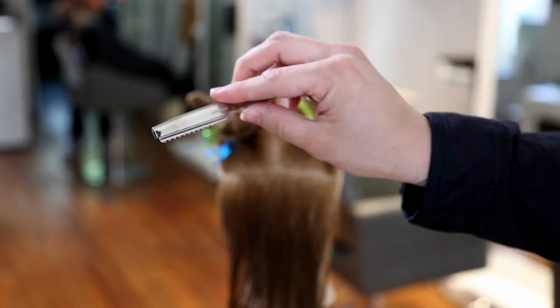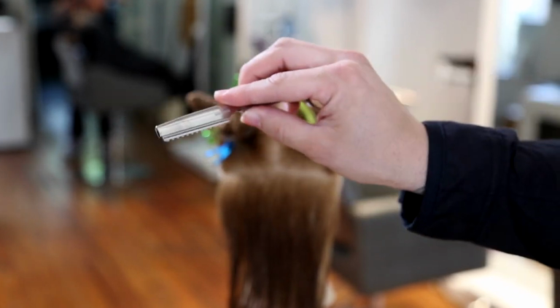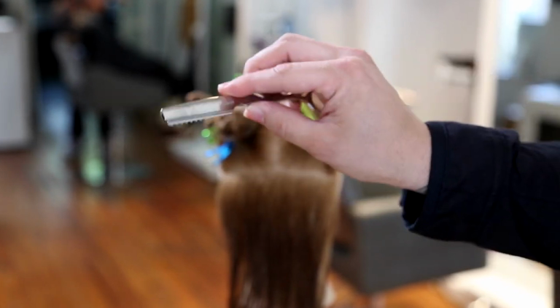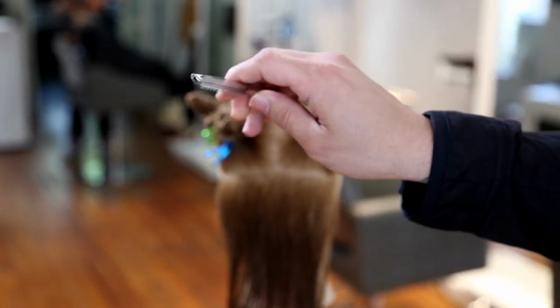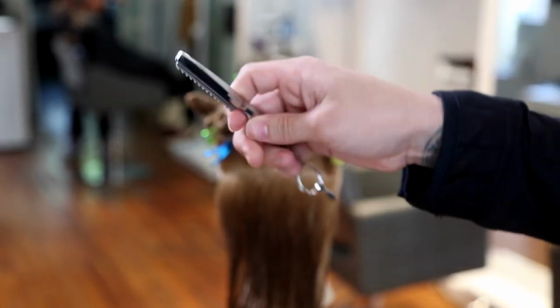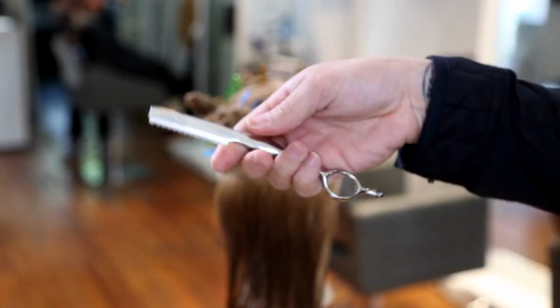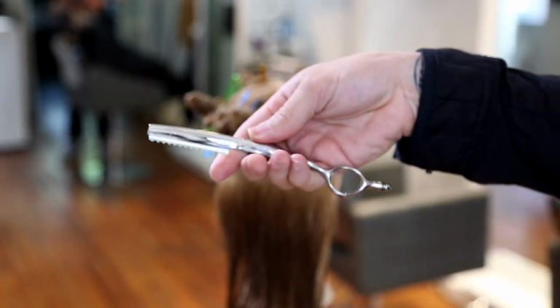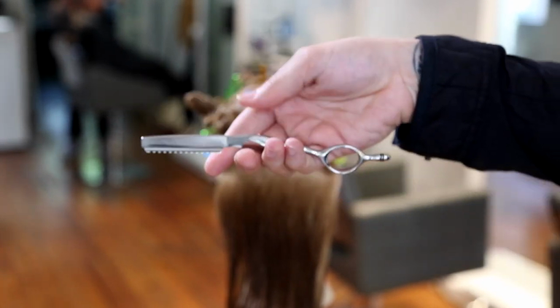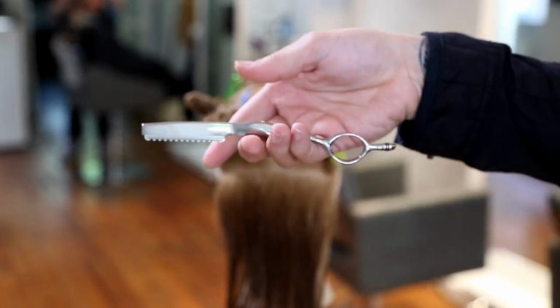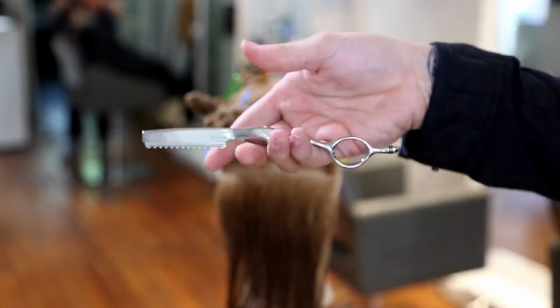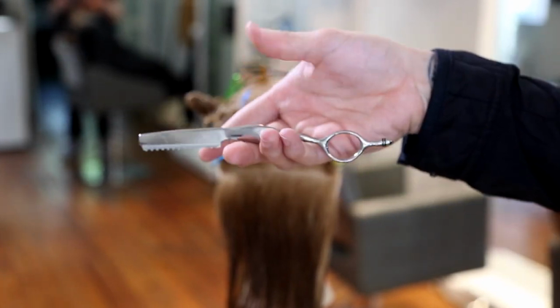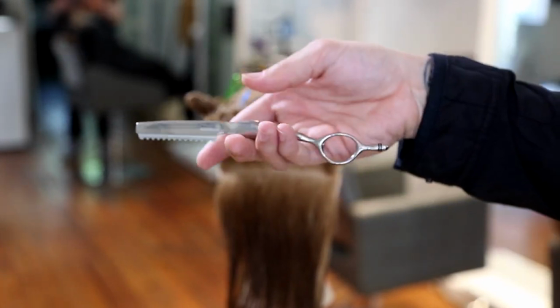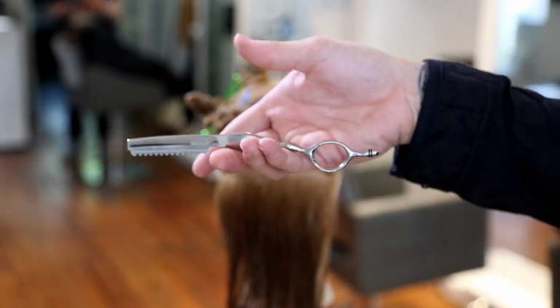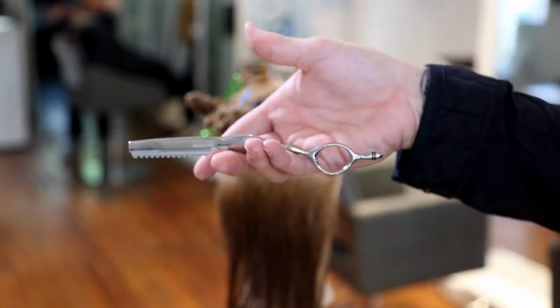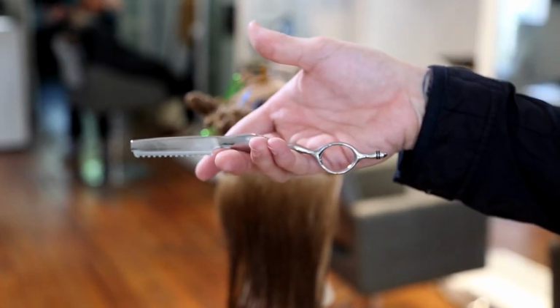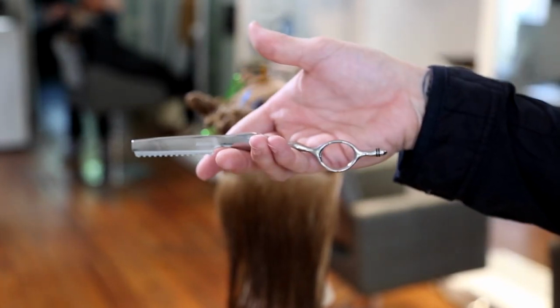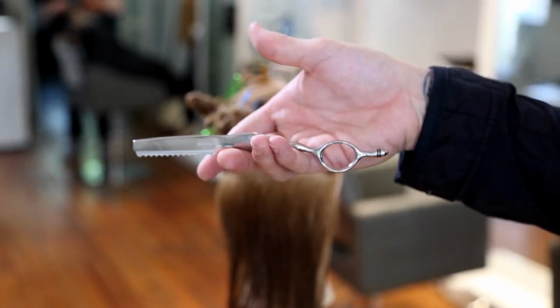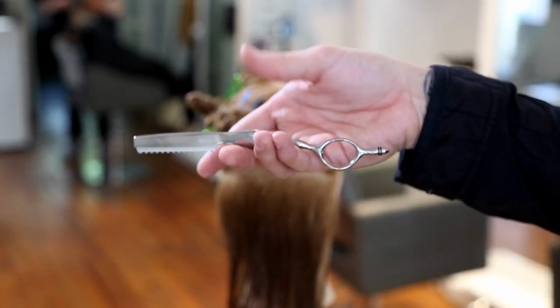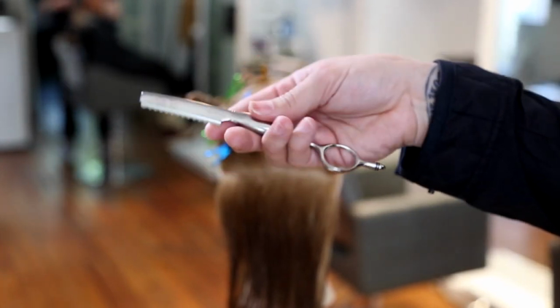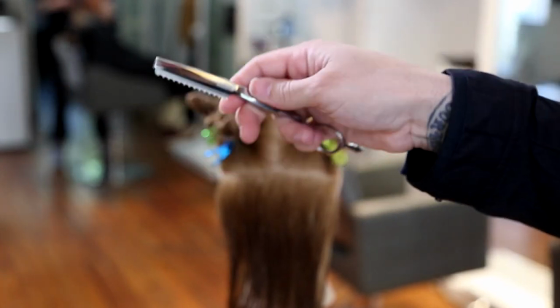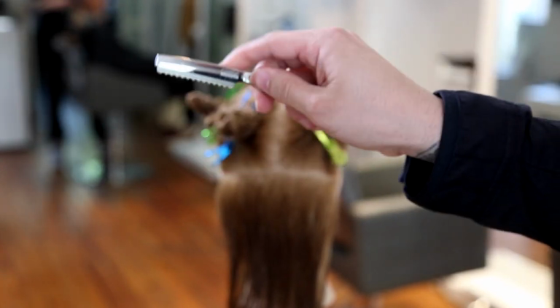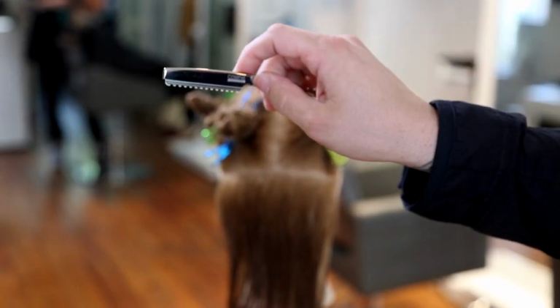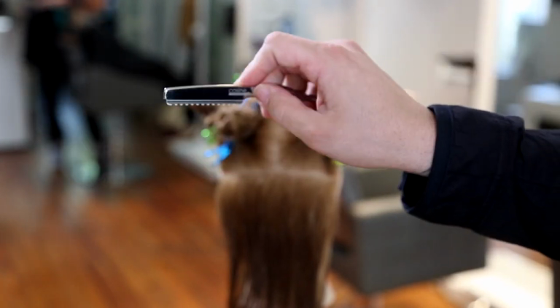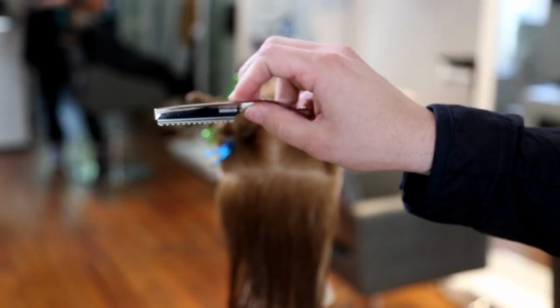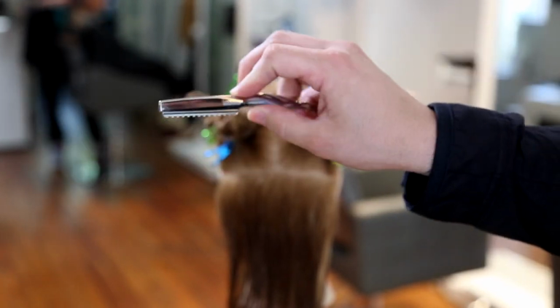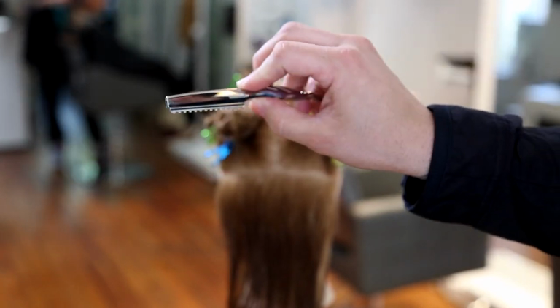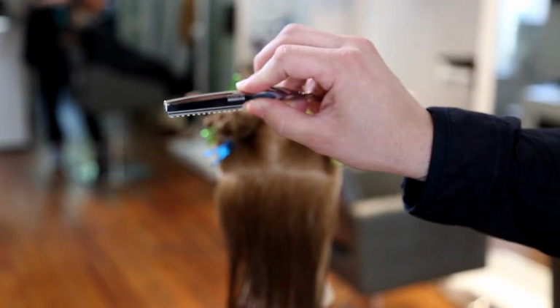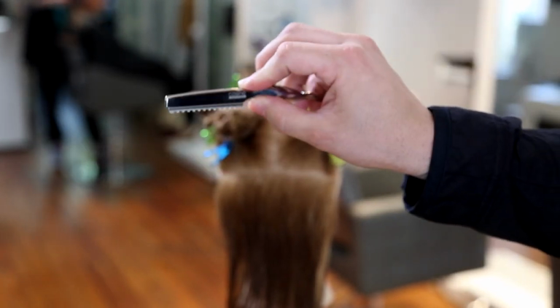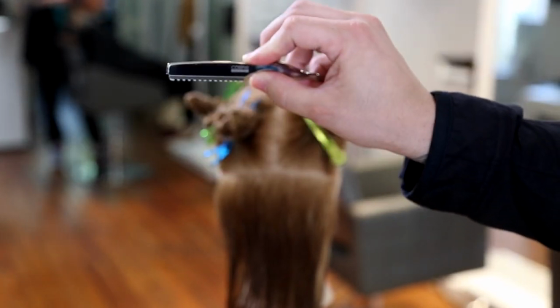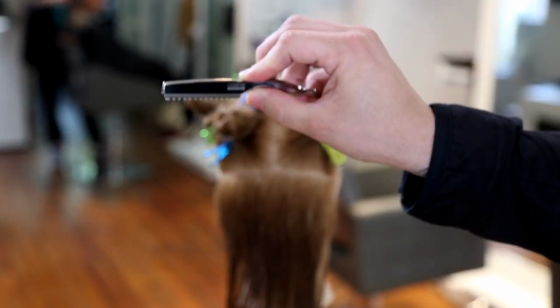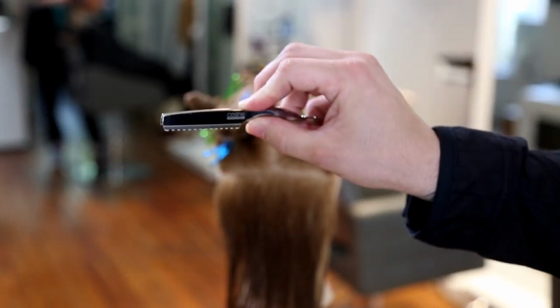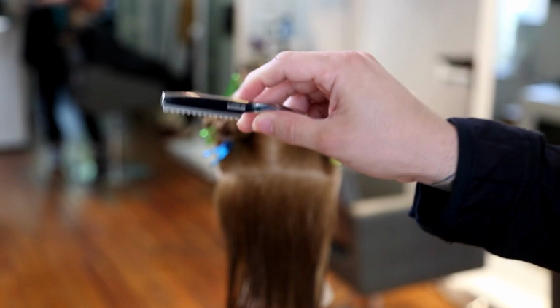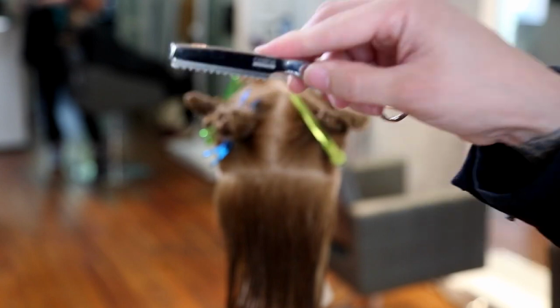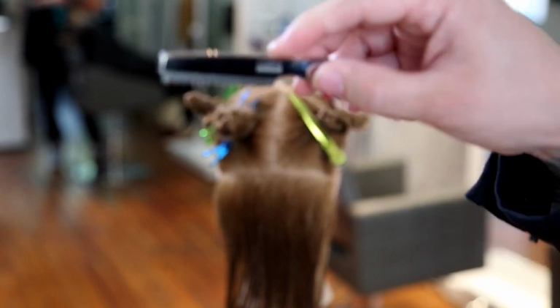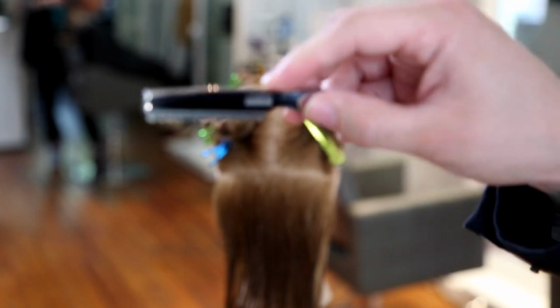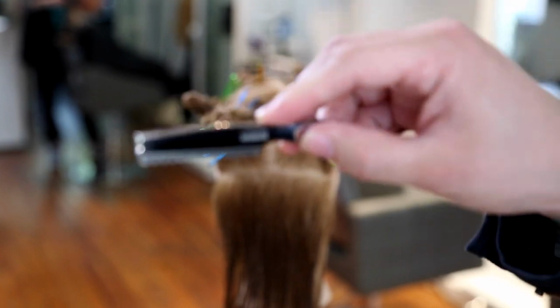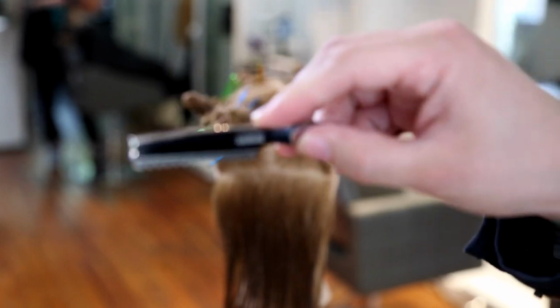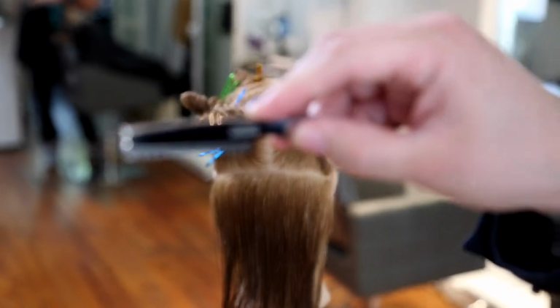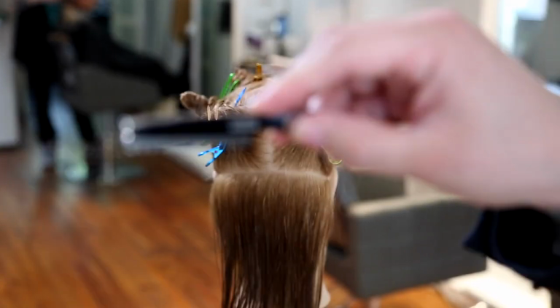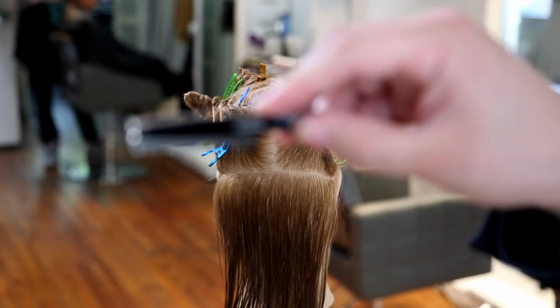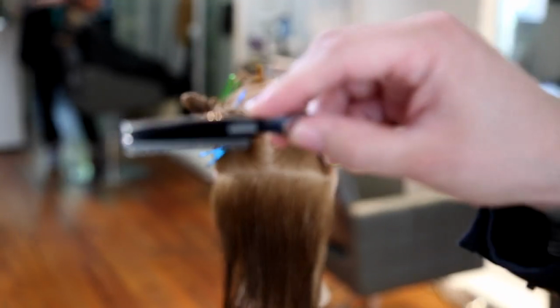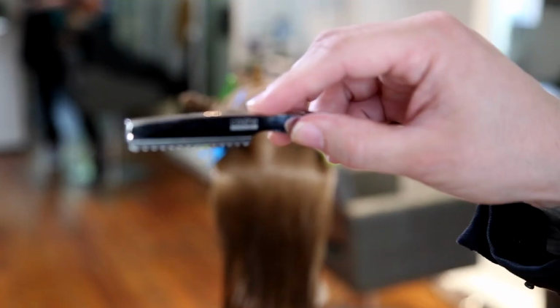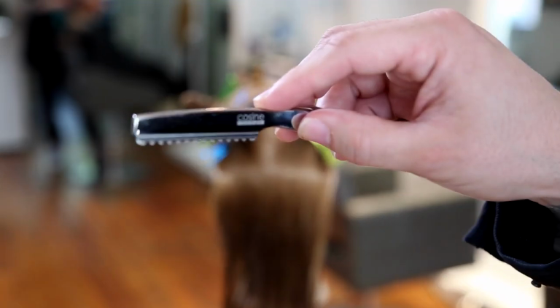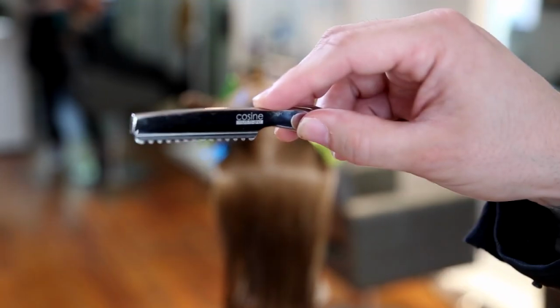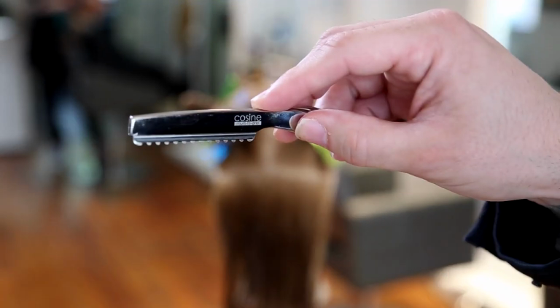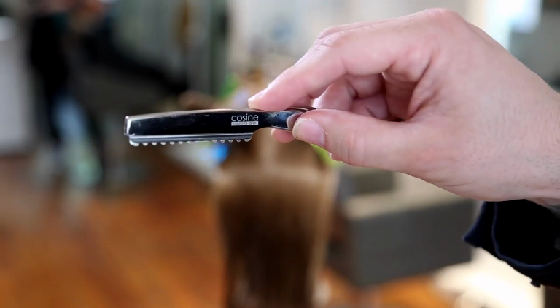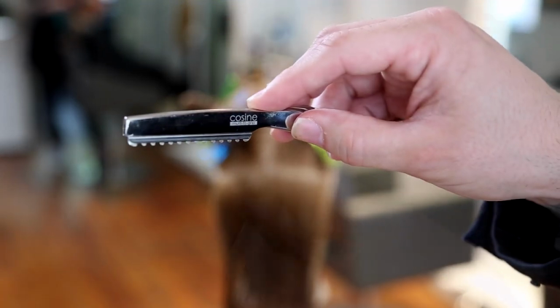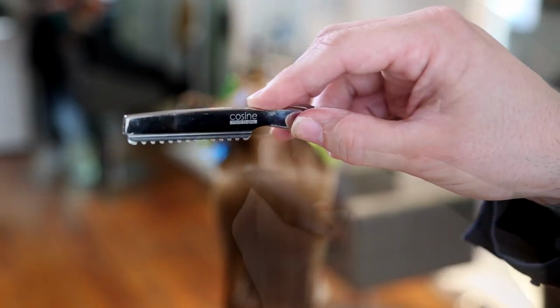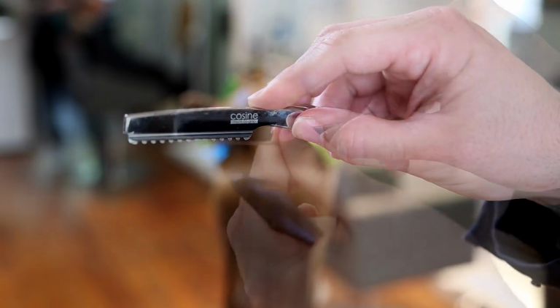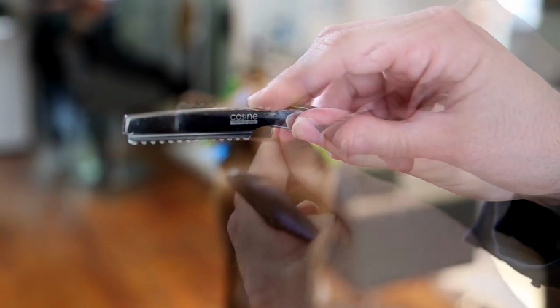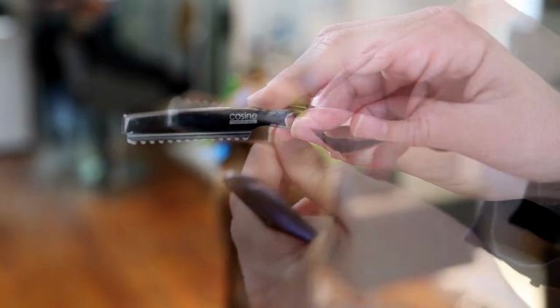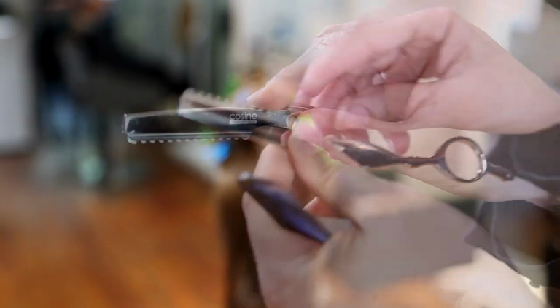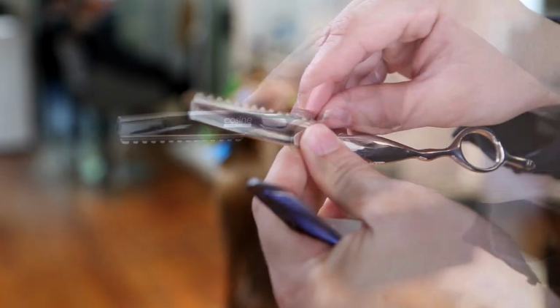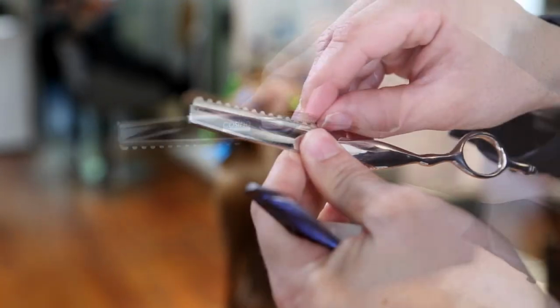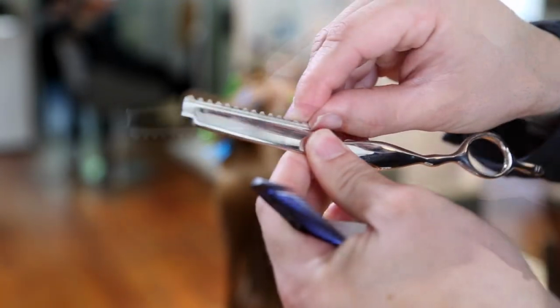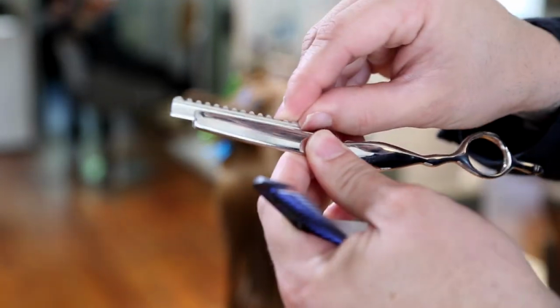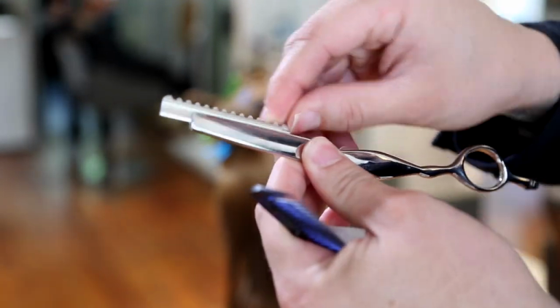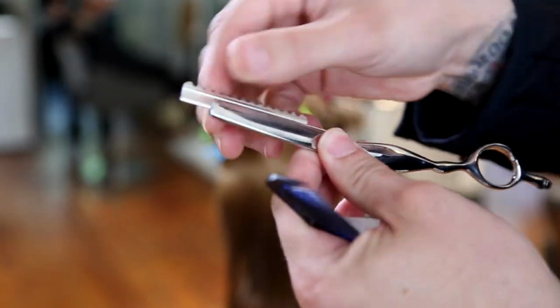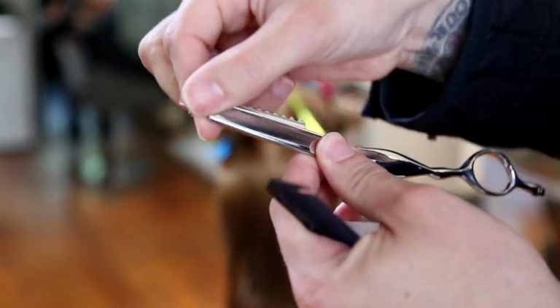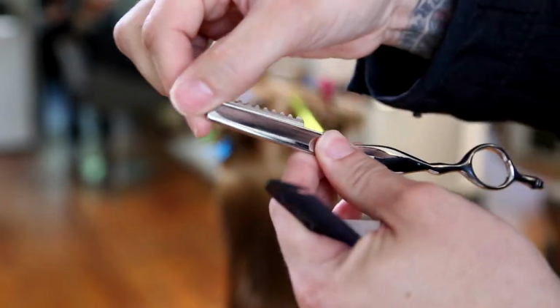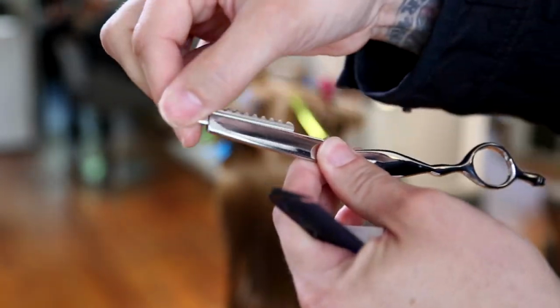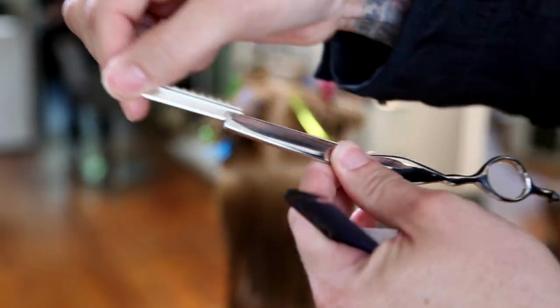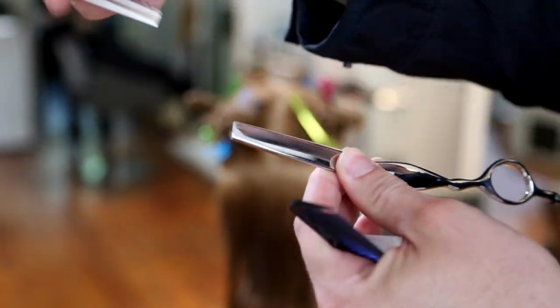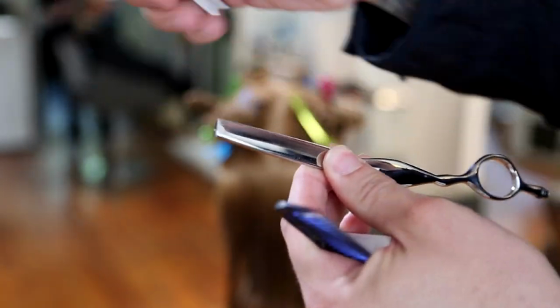I like to separate those two sections to make it easier to work through the back. A lot of you out there — sectioning has everything to do with just staying organized. It has really nothing to do so much with the outcome of the haircut. You could create any haircut without sectioning at all if you want to. Why I section is just to keep myself organized and understand the shape of the head. Now I'm using the cosine razor, which we talked about before.